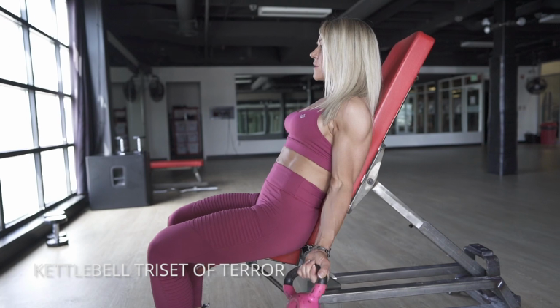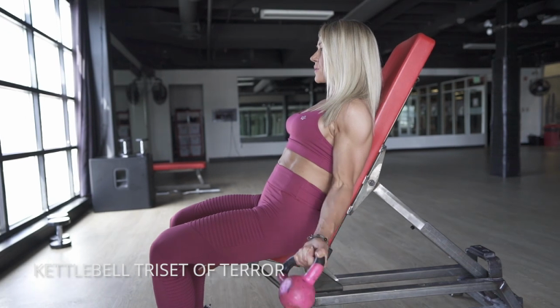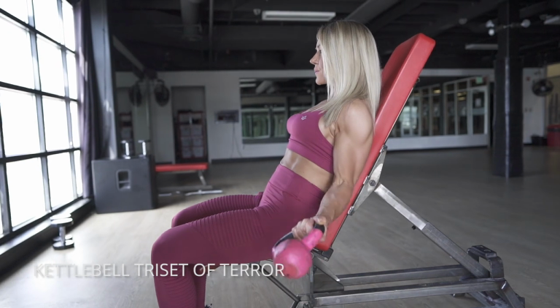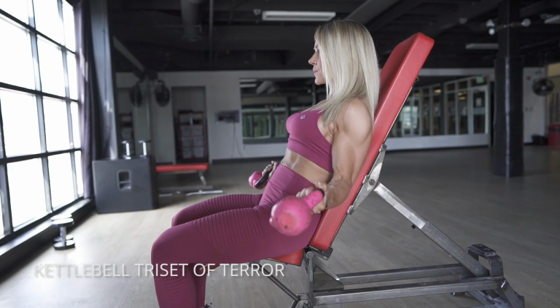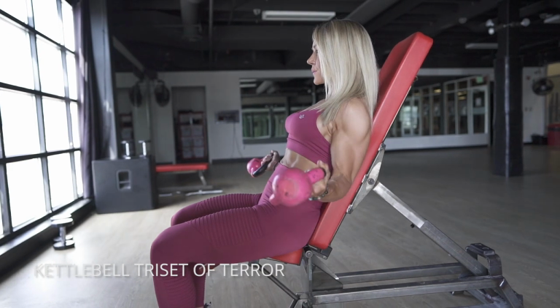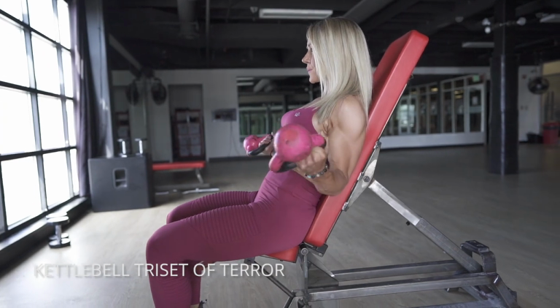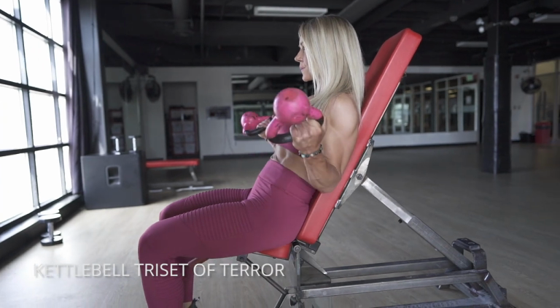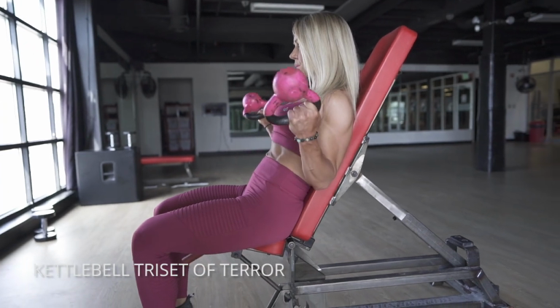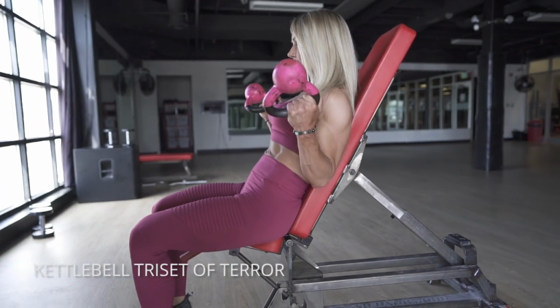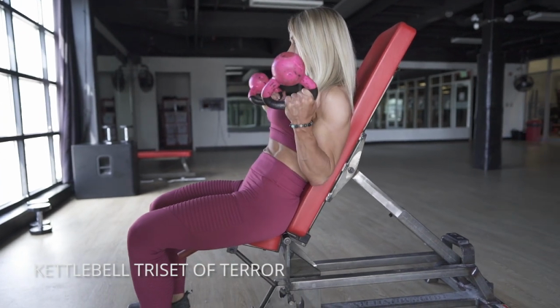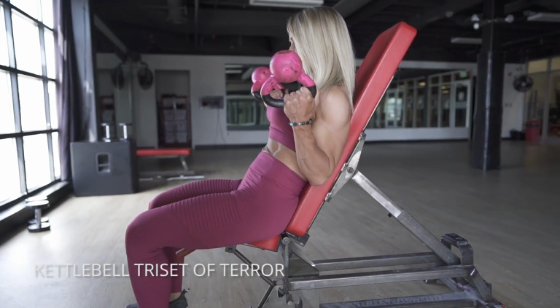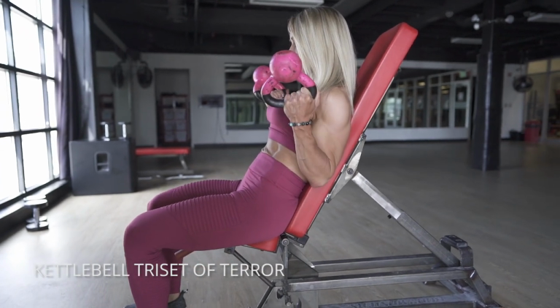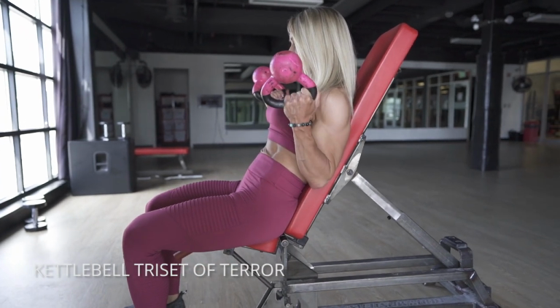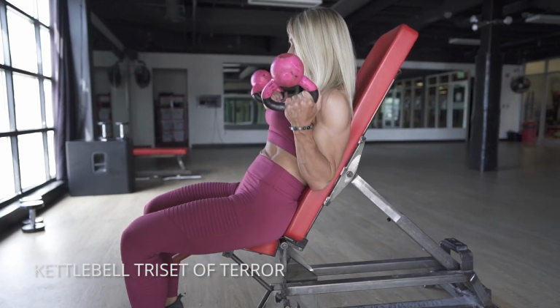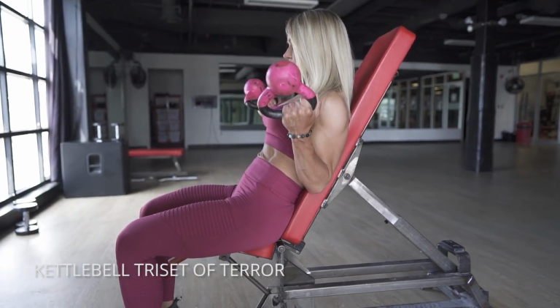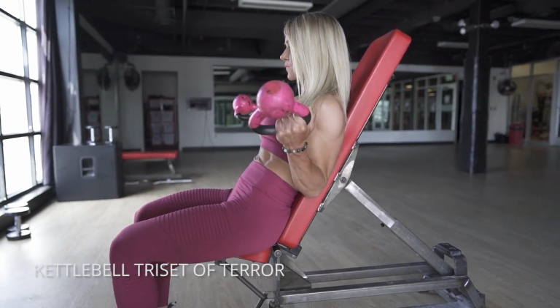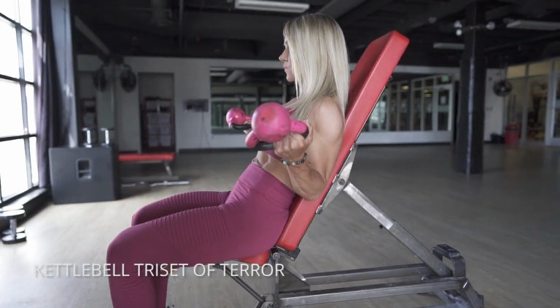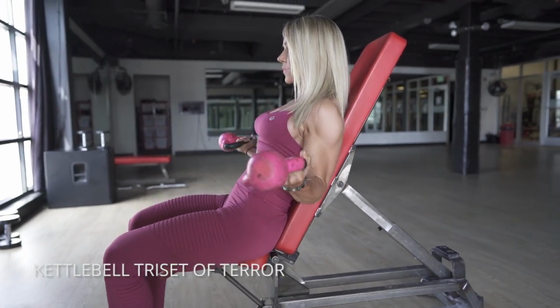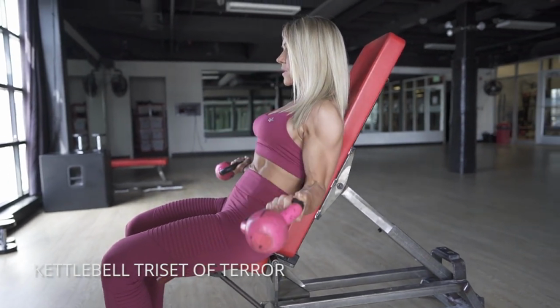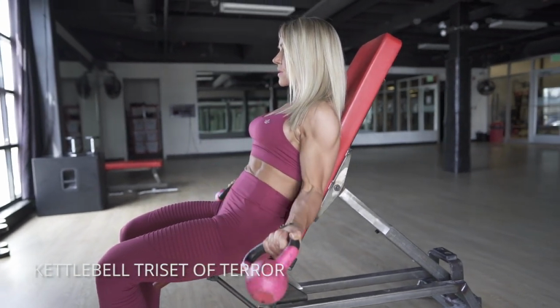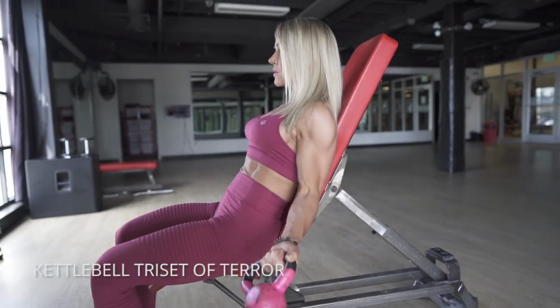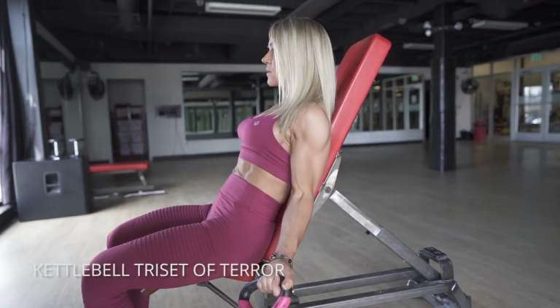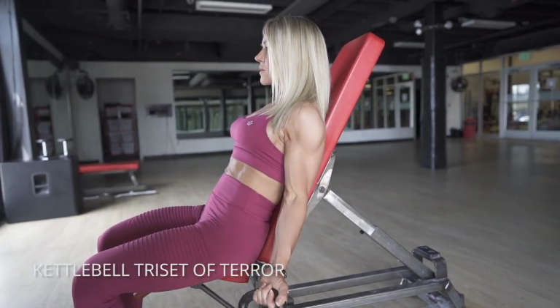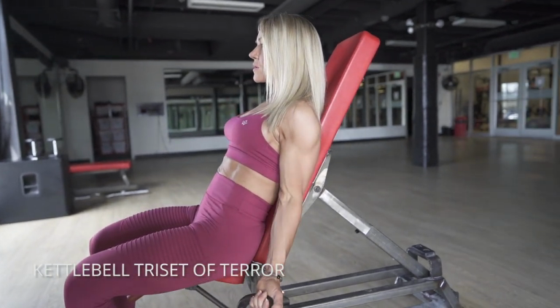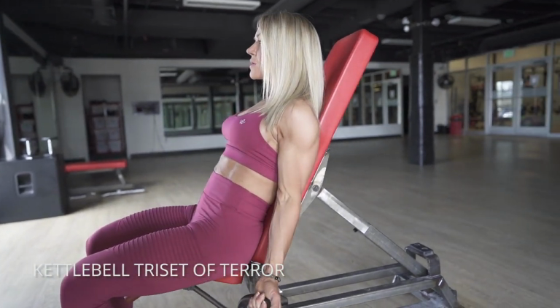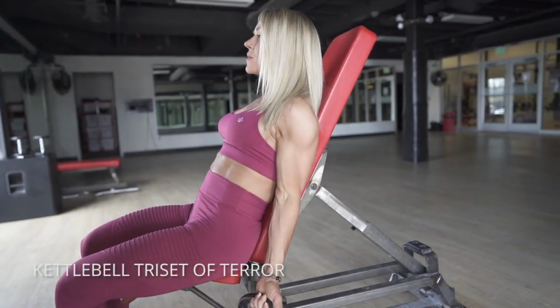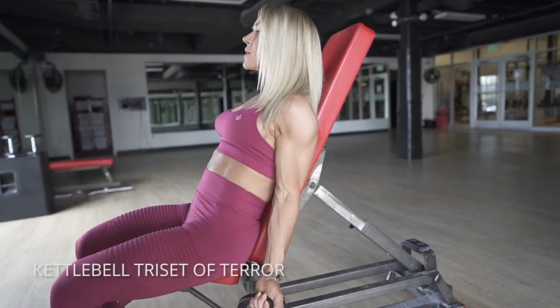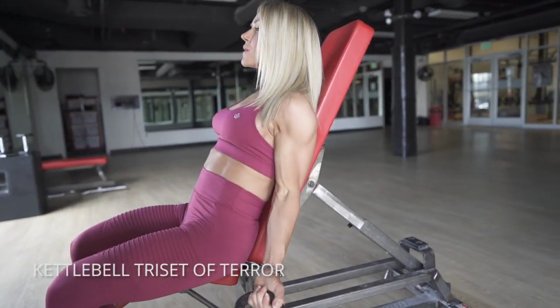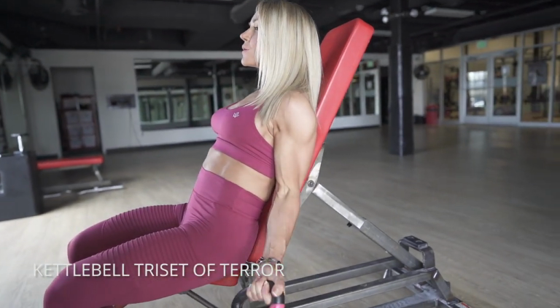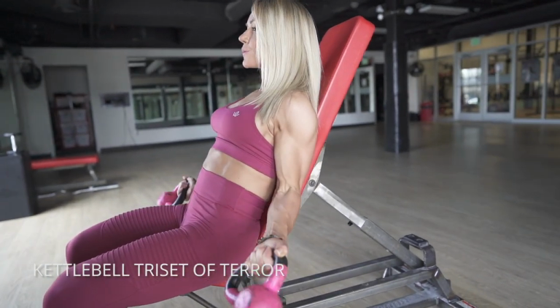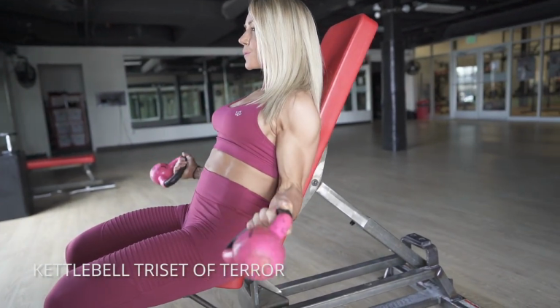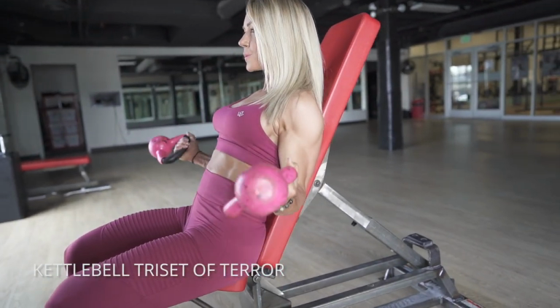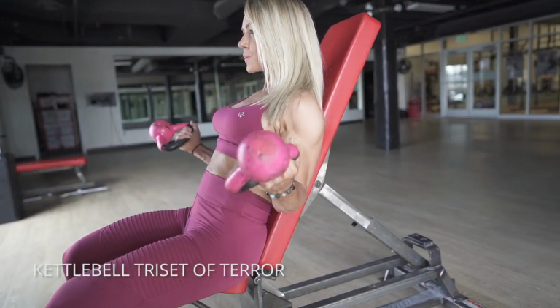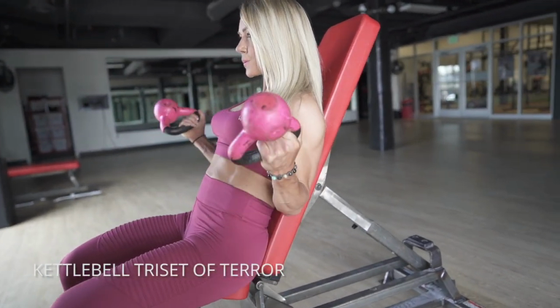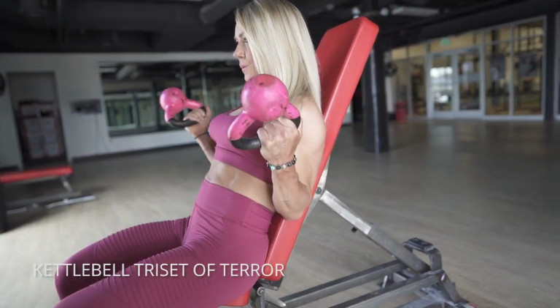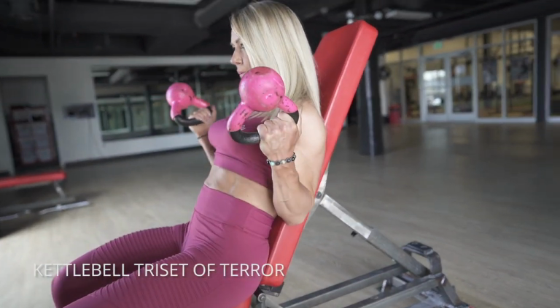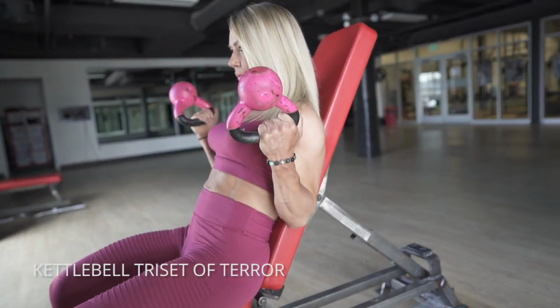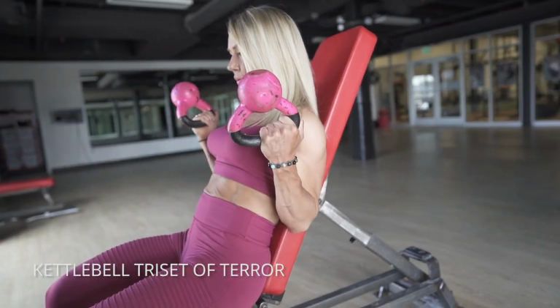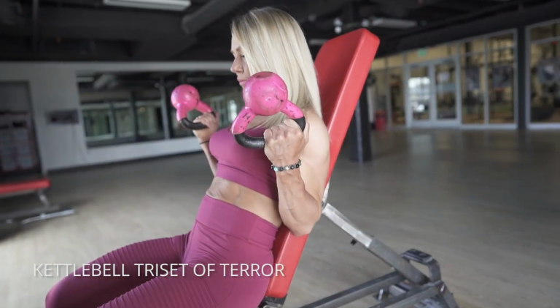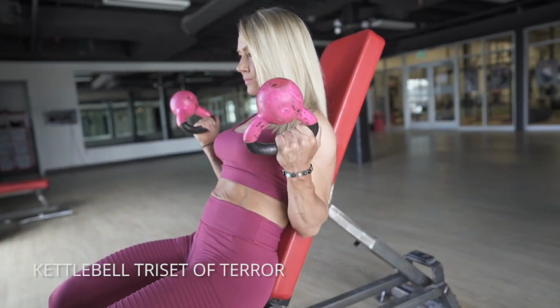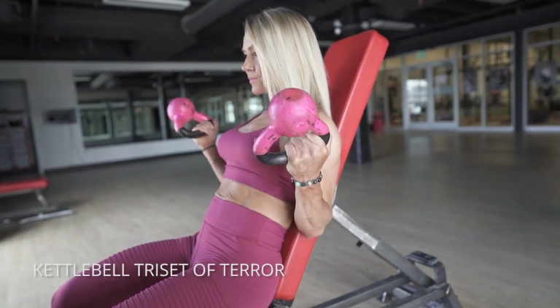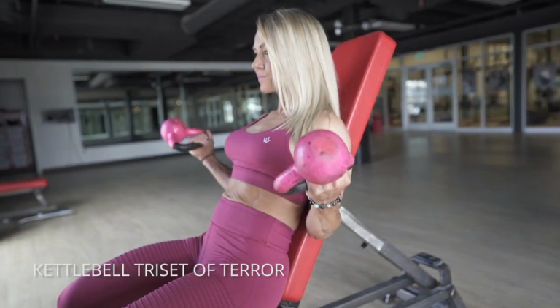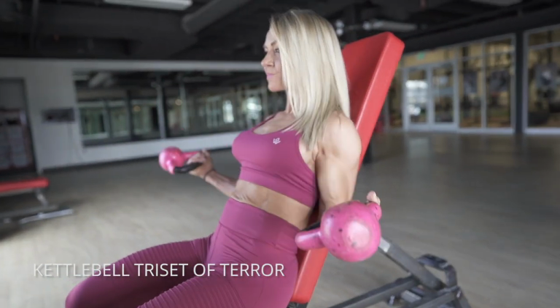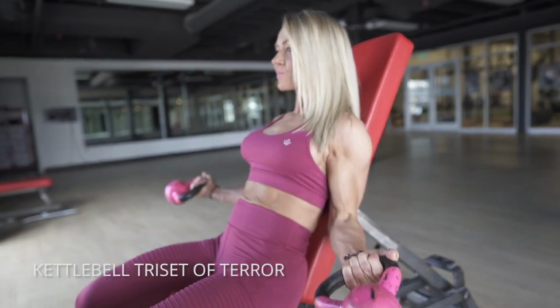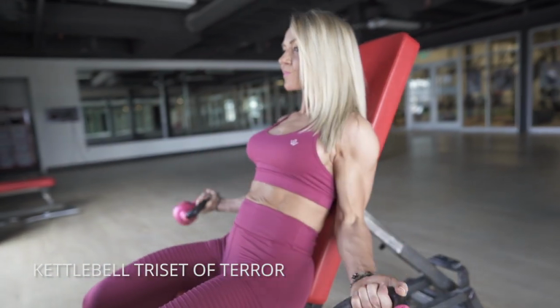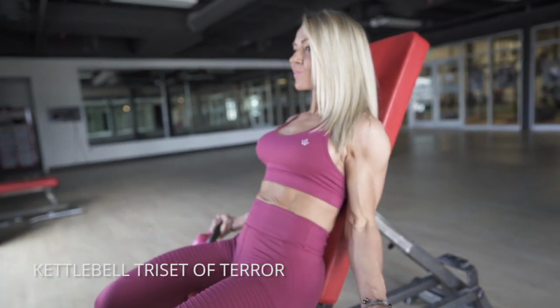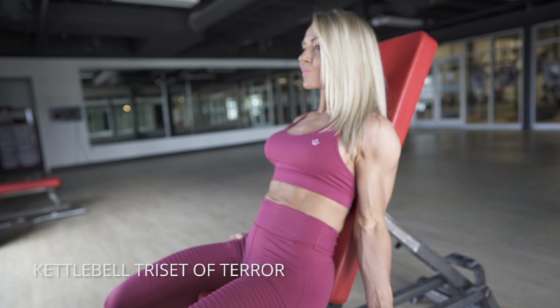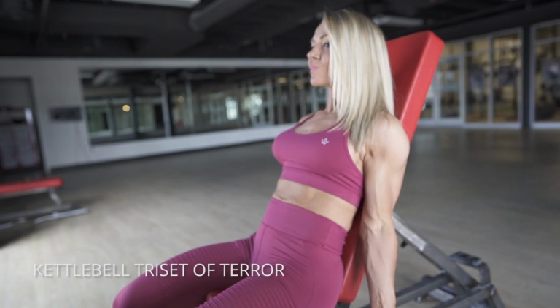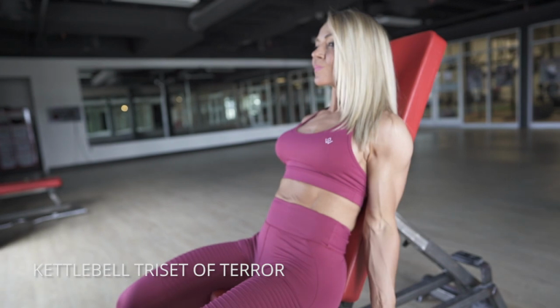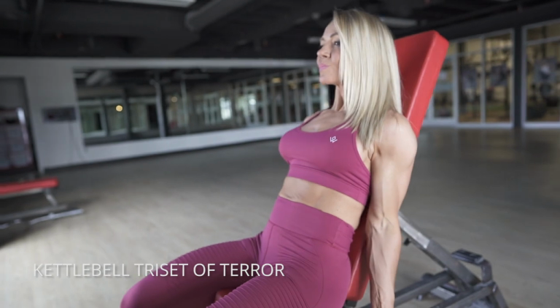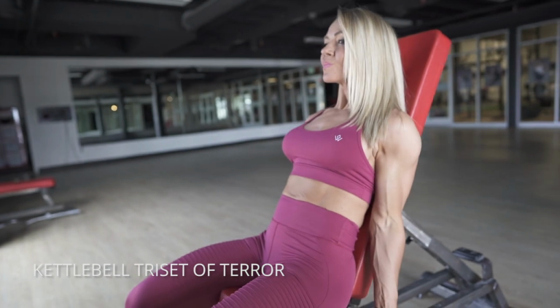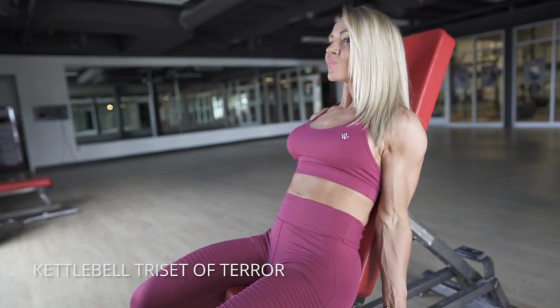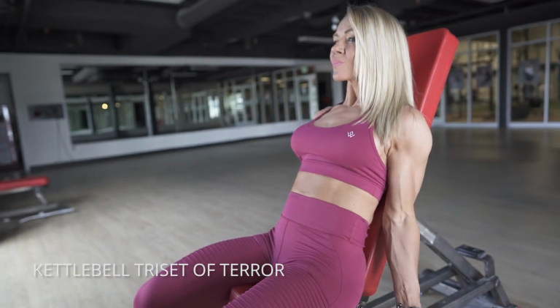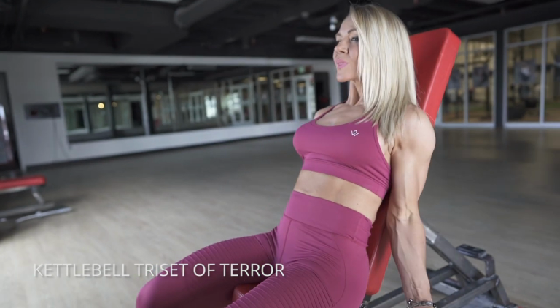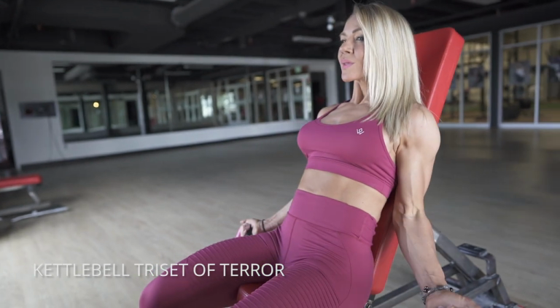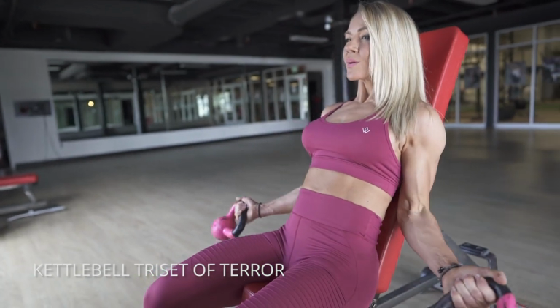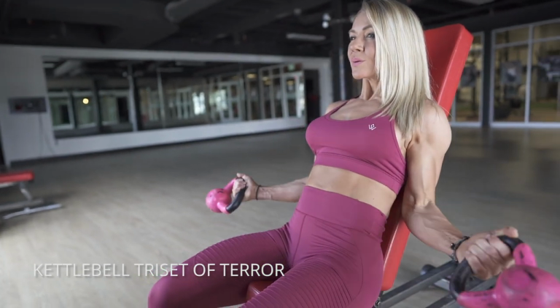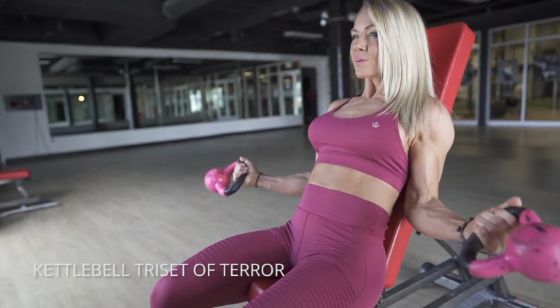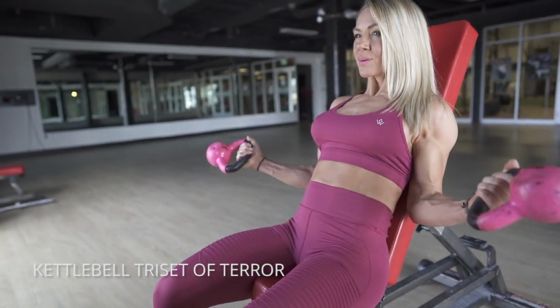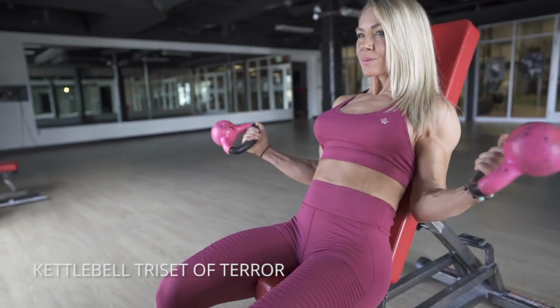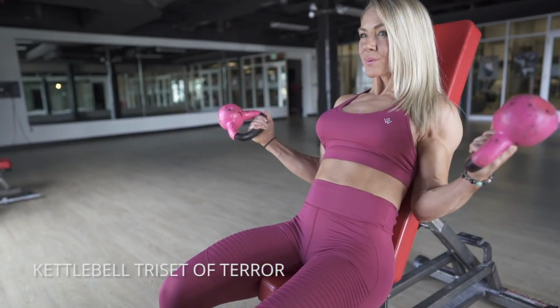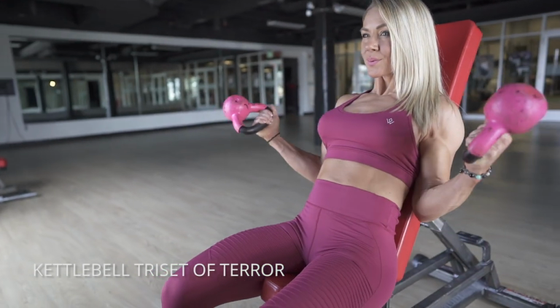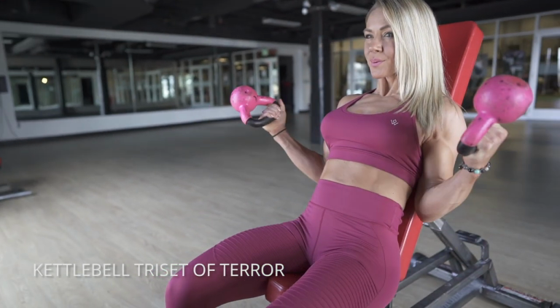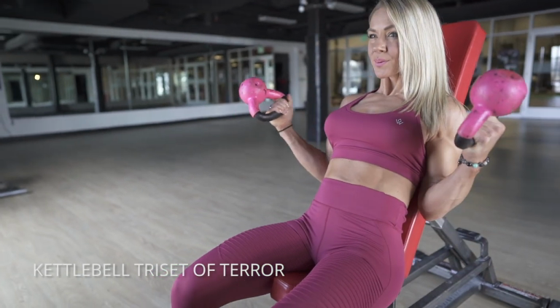I call this my kettlebell triset of terror for biceps because it's really hard and there's 30 continuous reps without stopping.